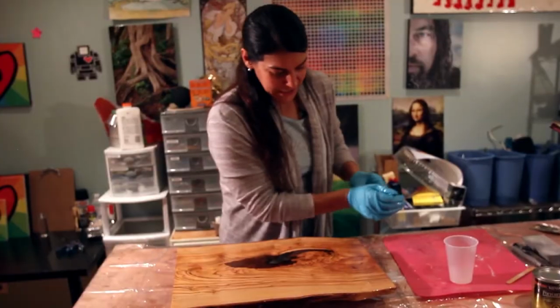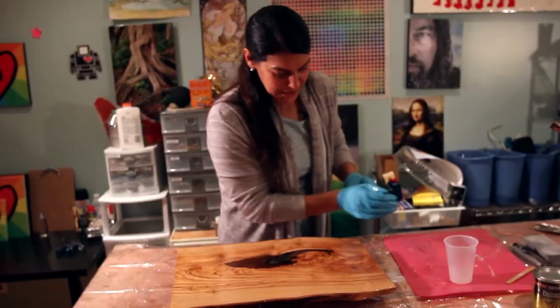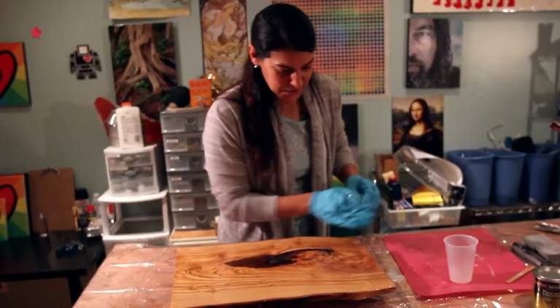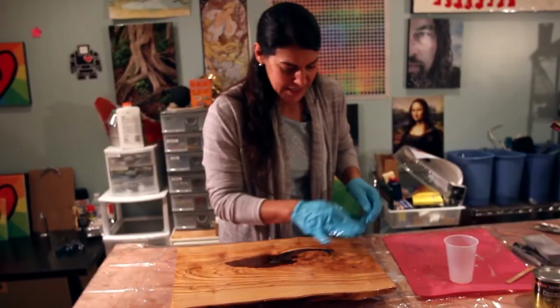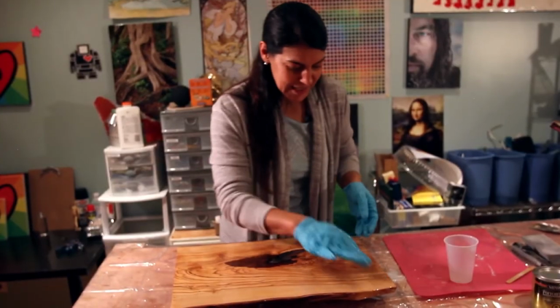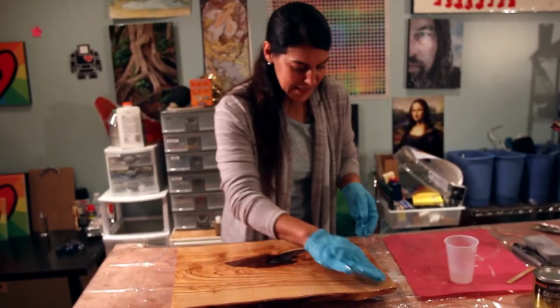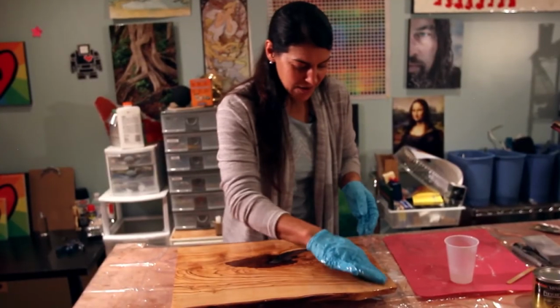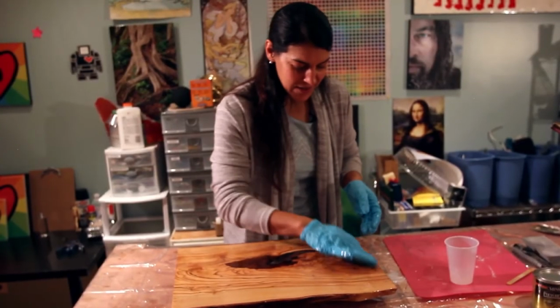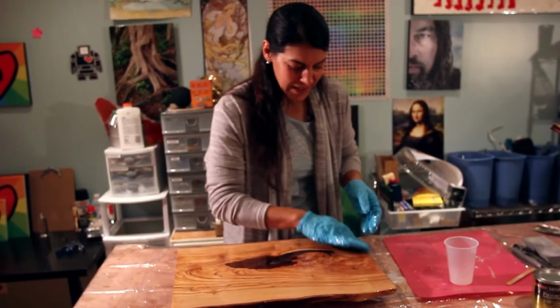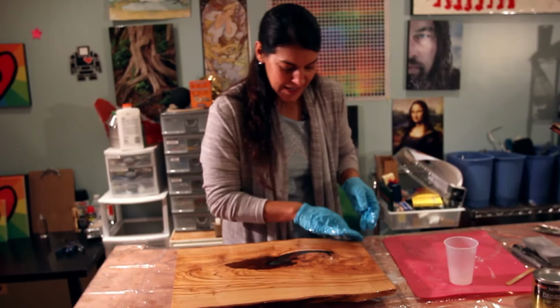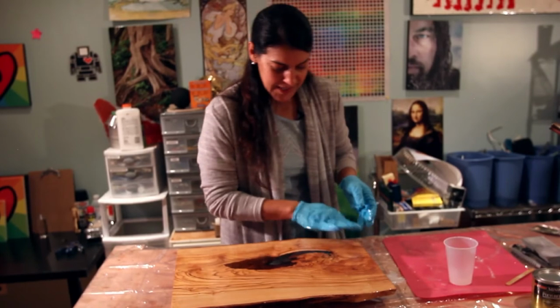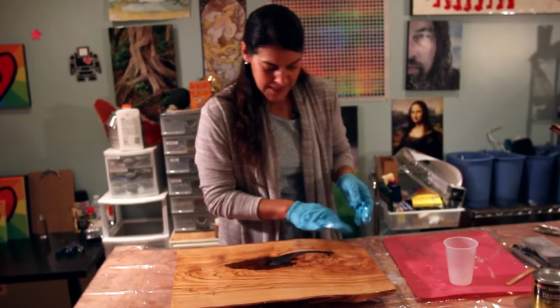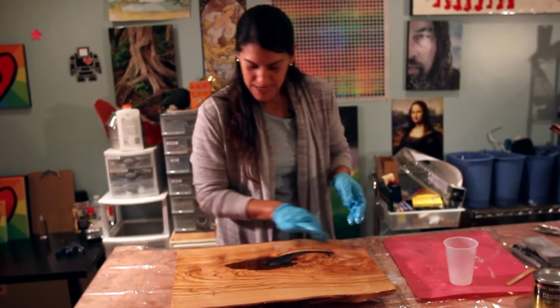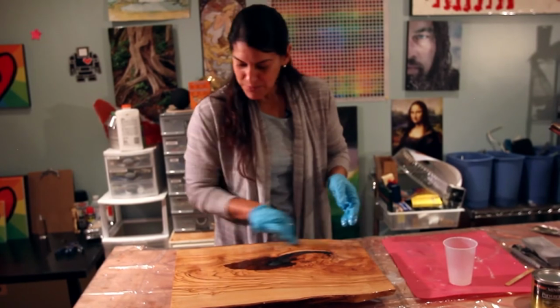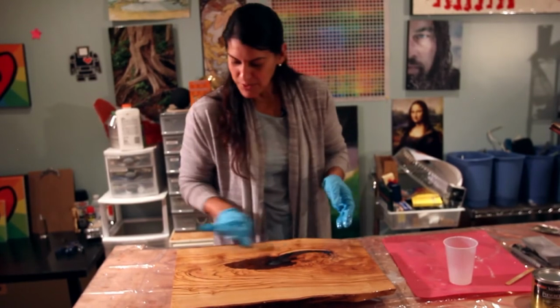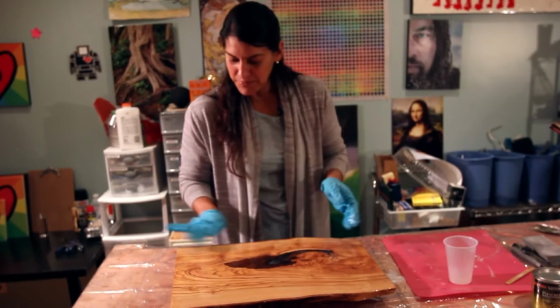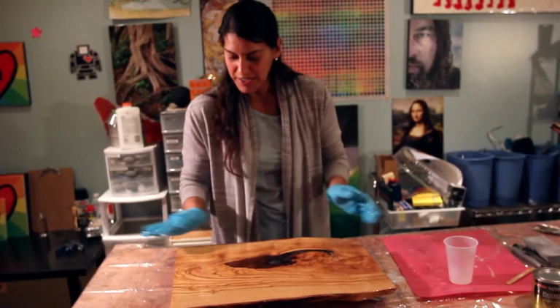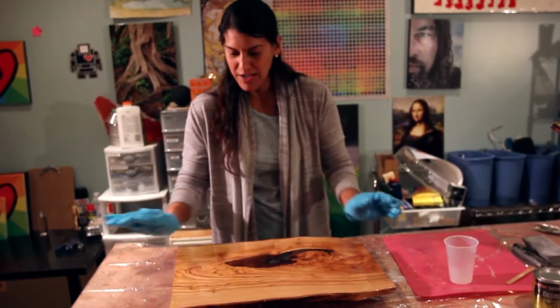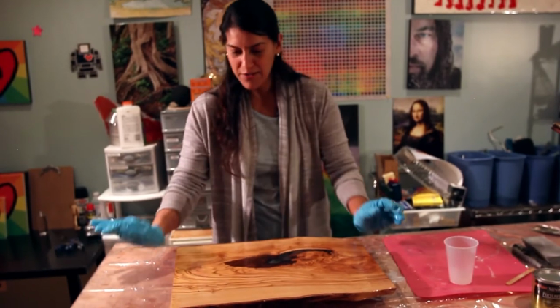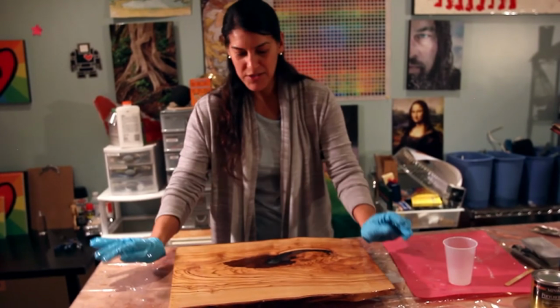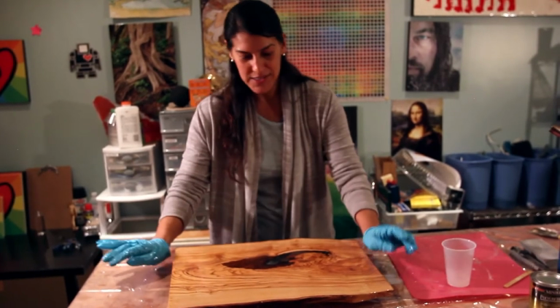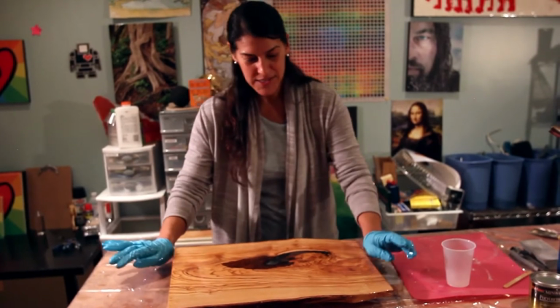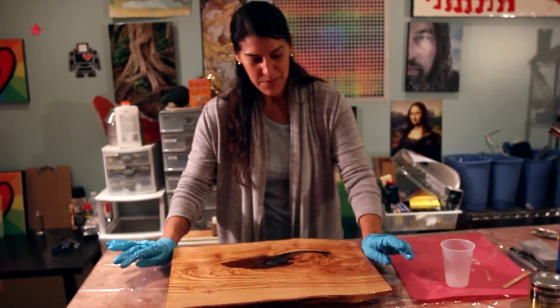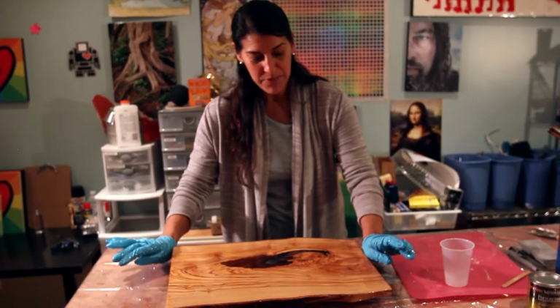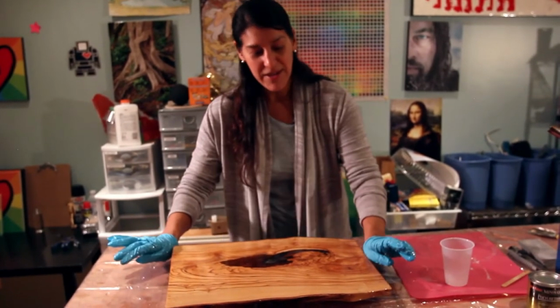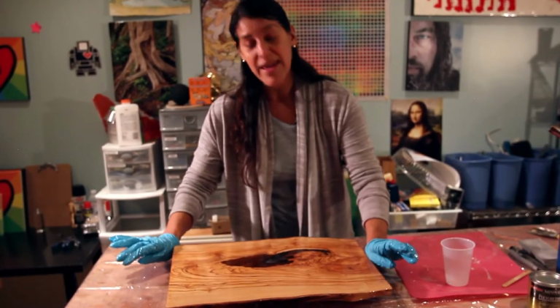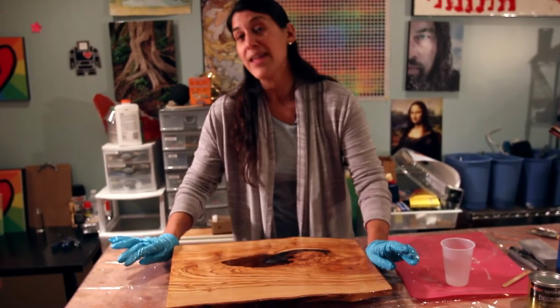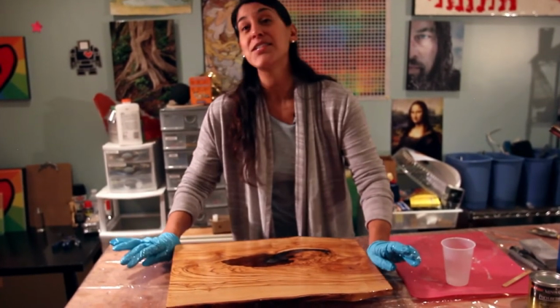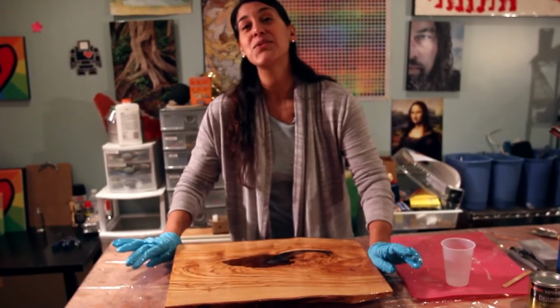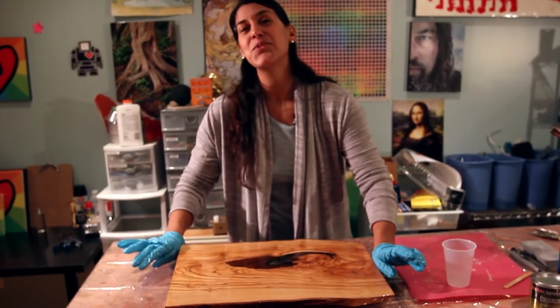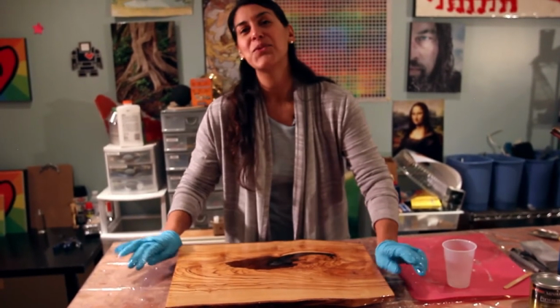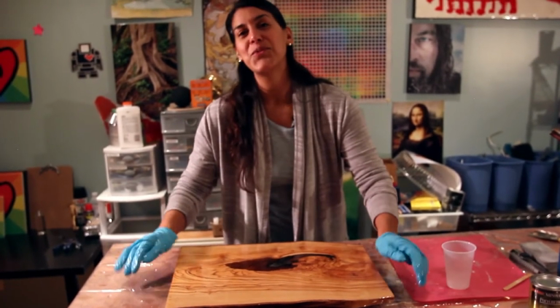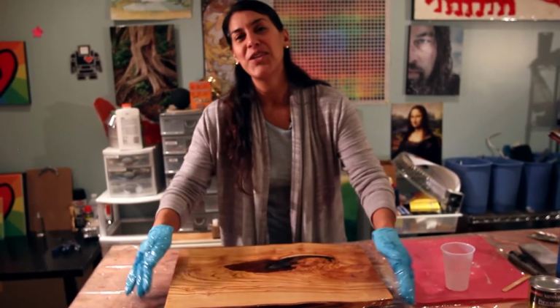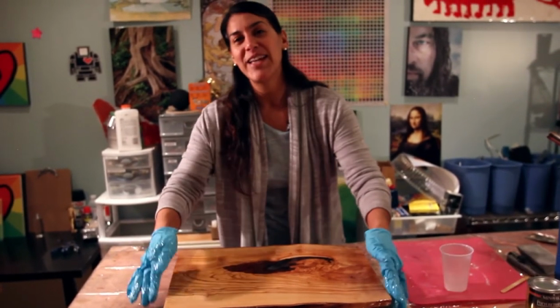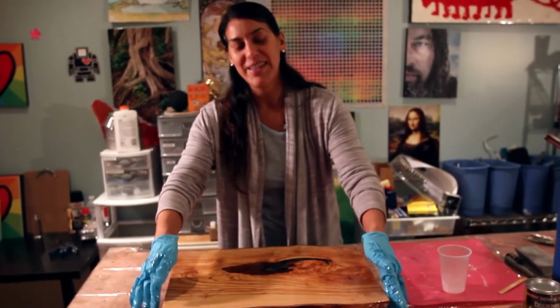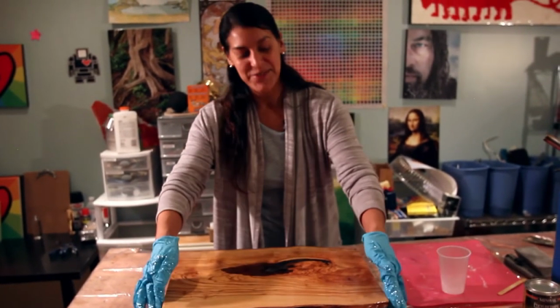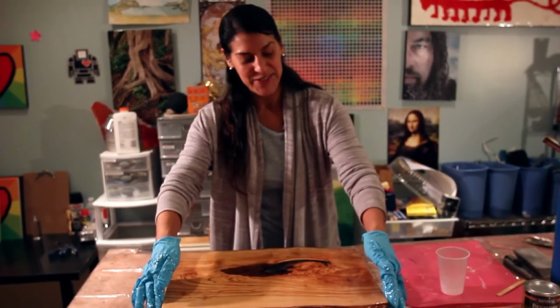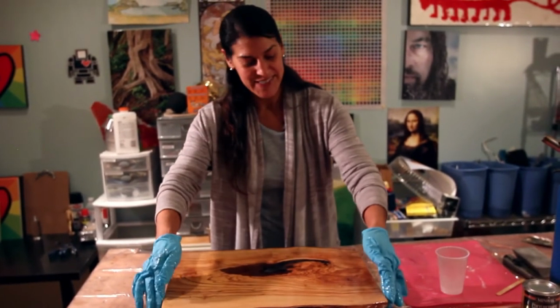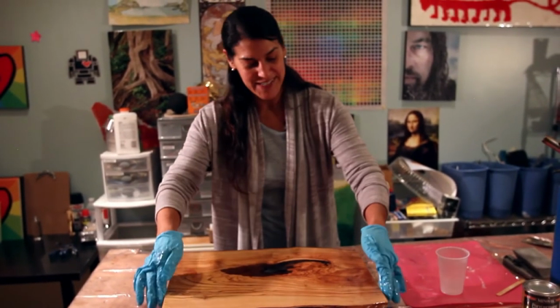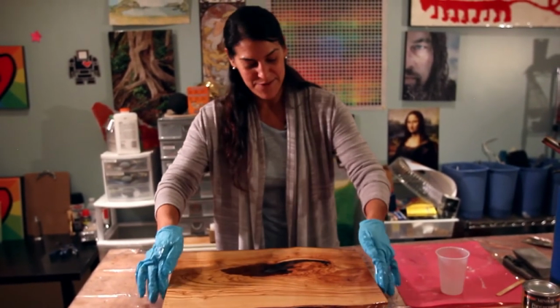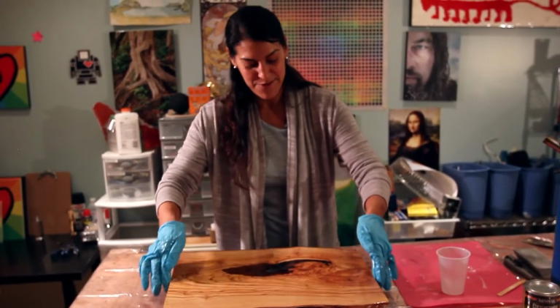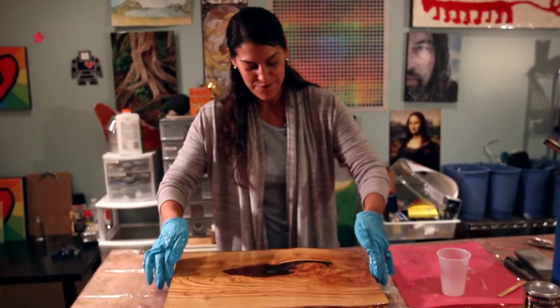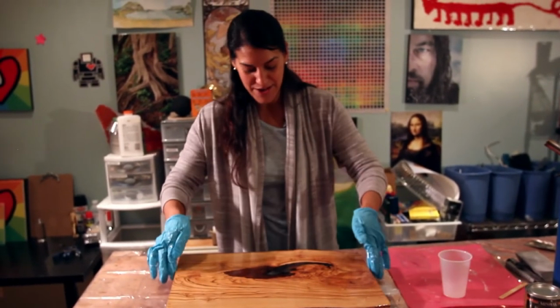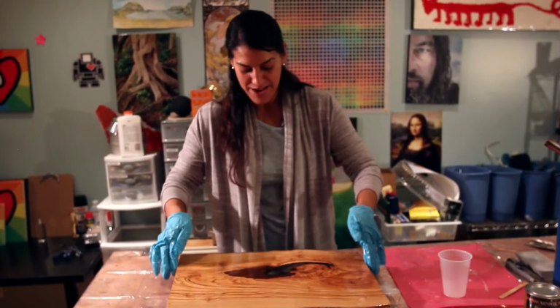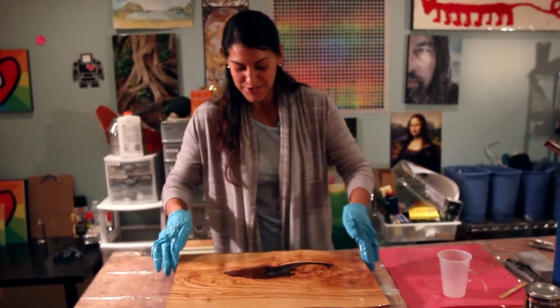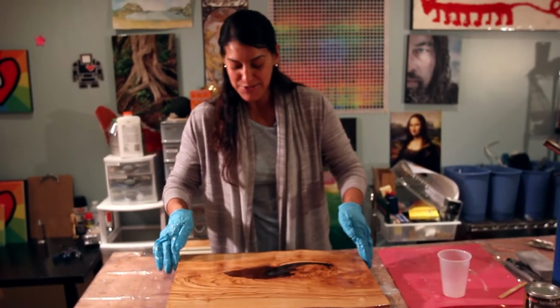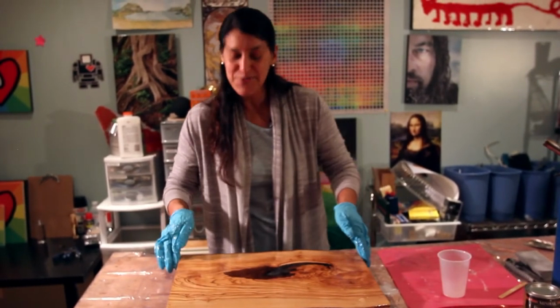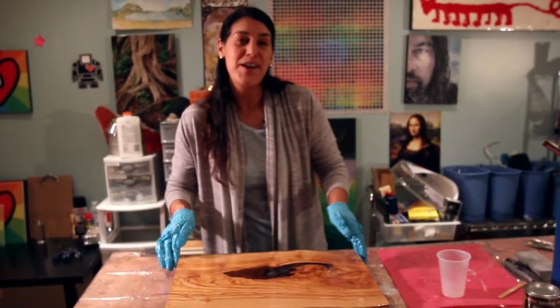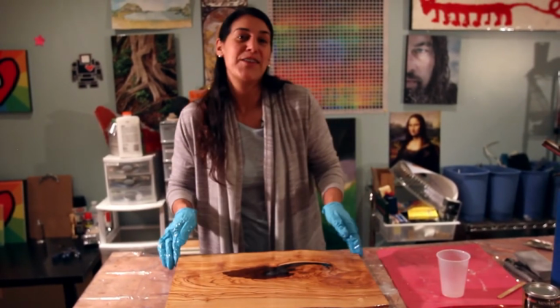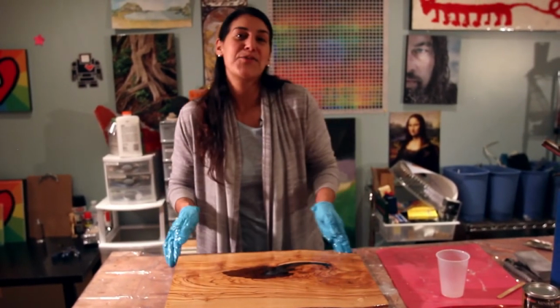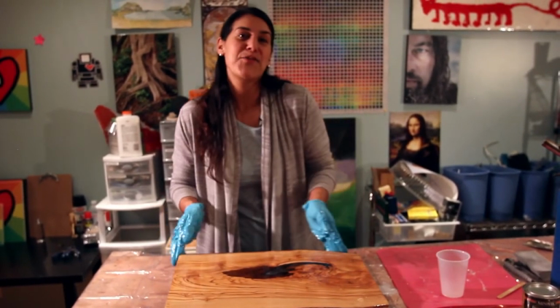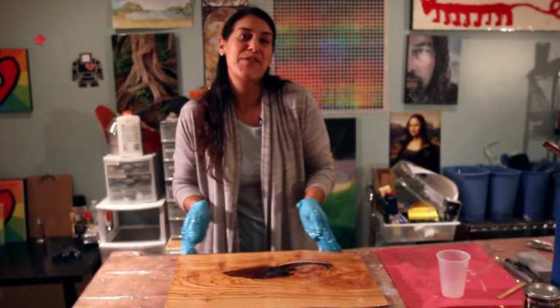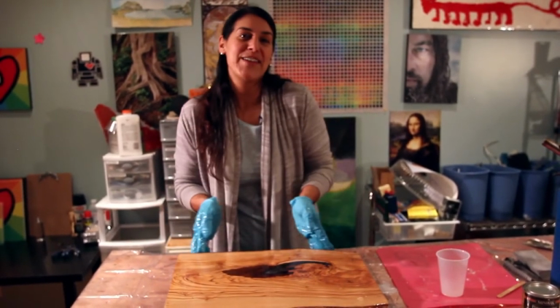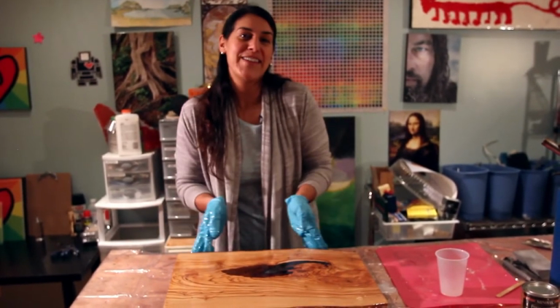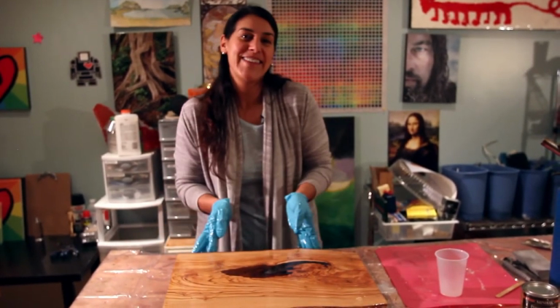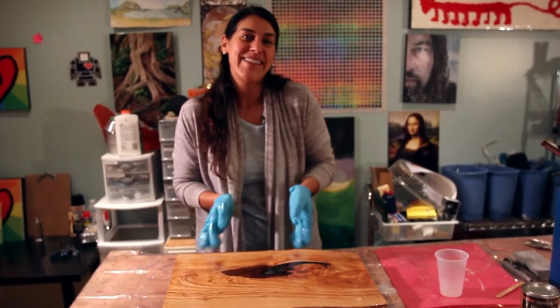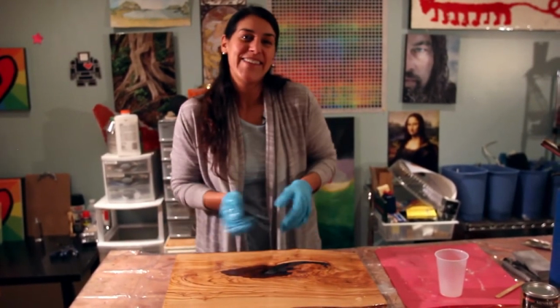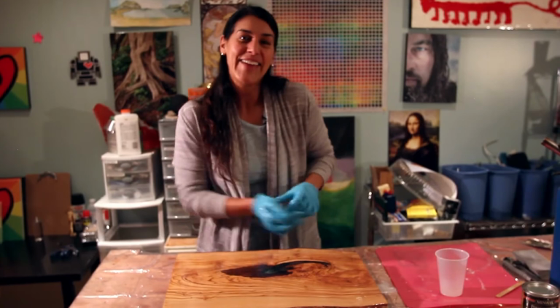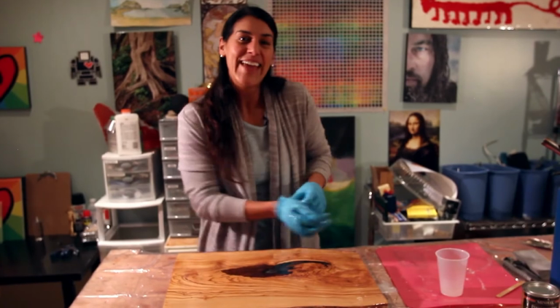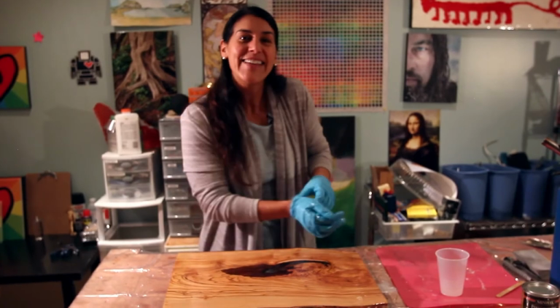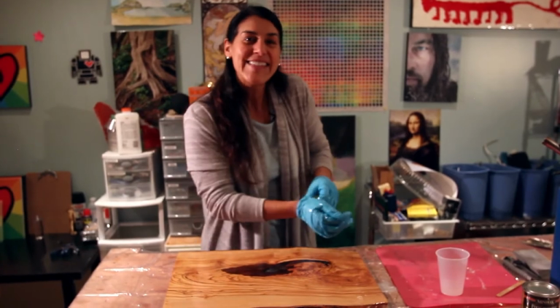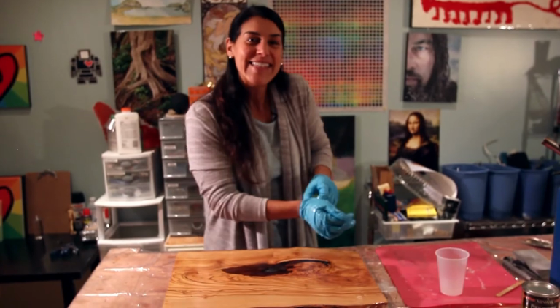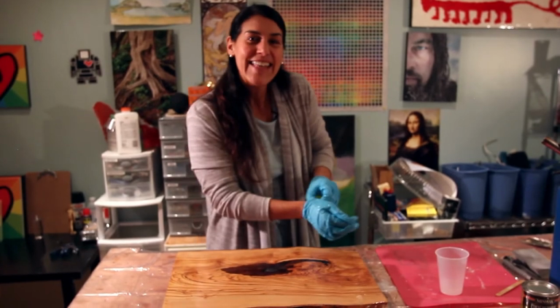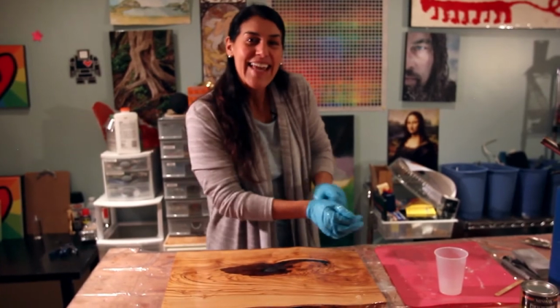So this is our last step. I'm going to cover this up and tomorrow morning we'll see the final, final reveal. See you then.